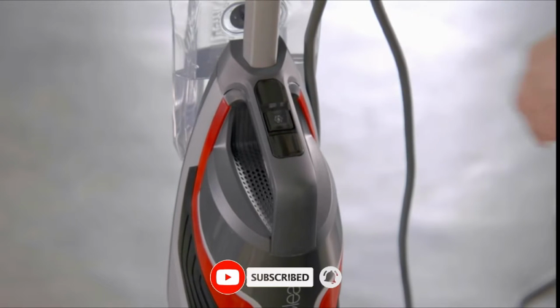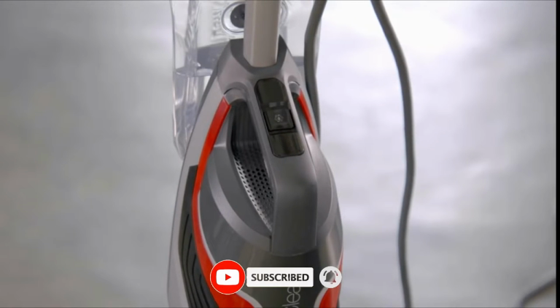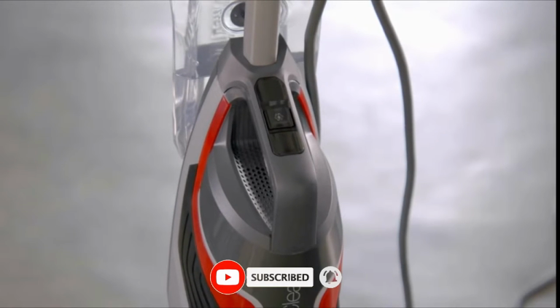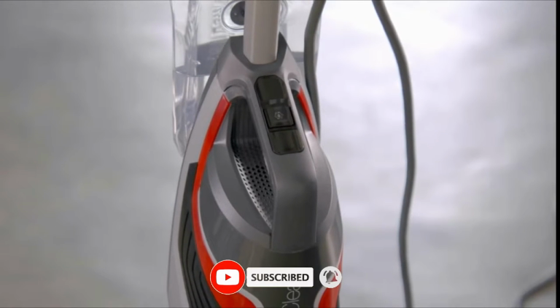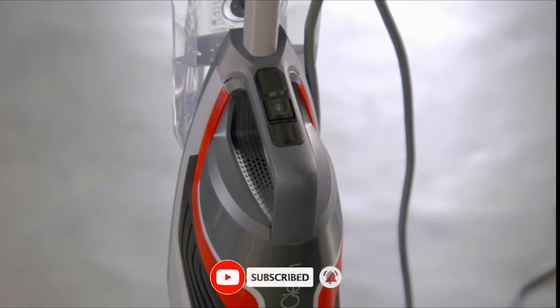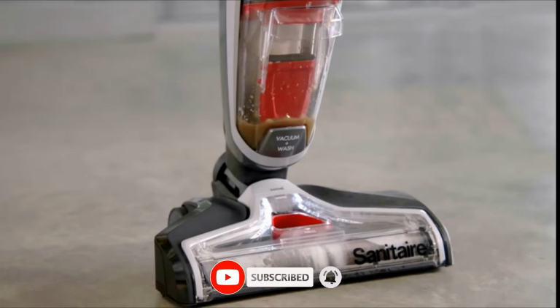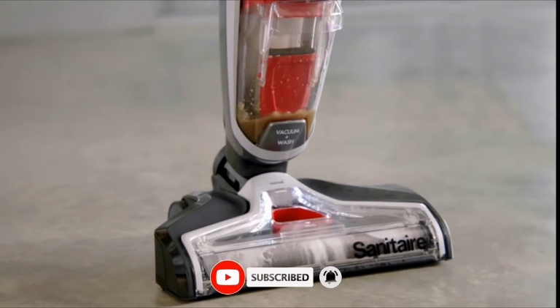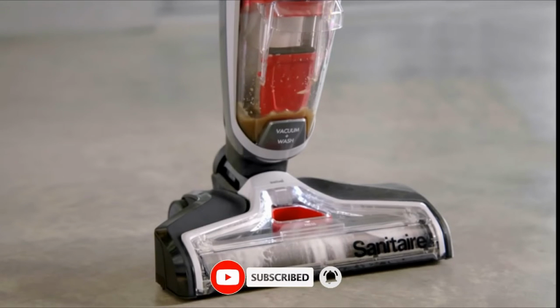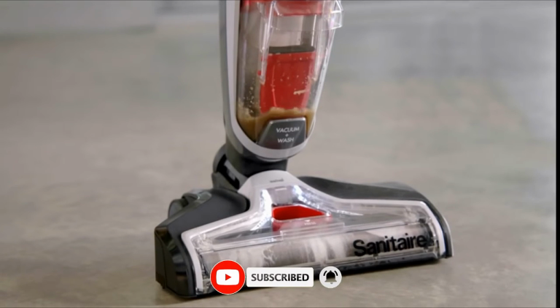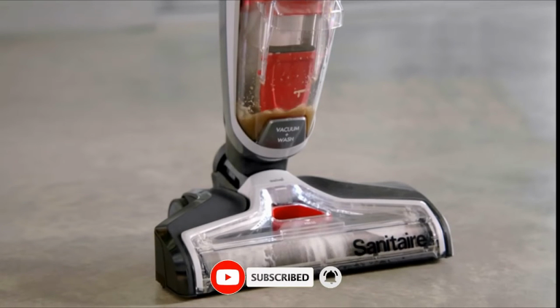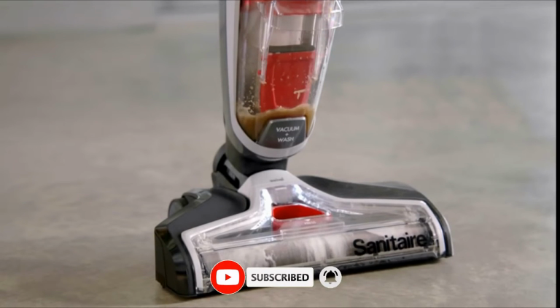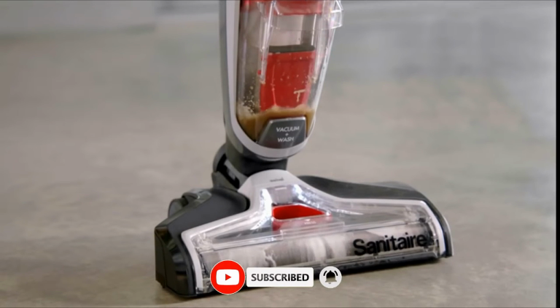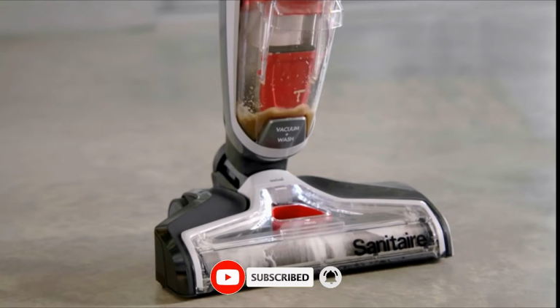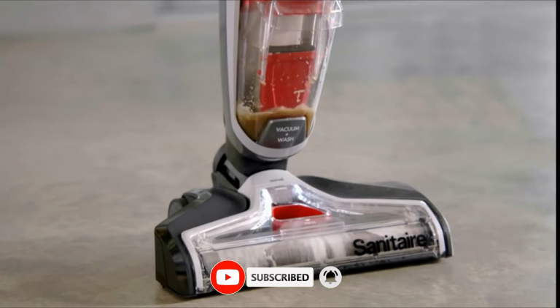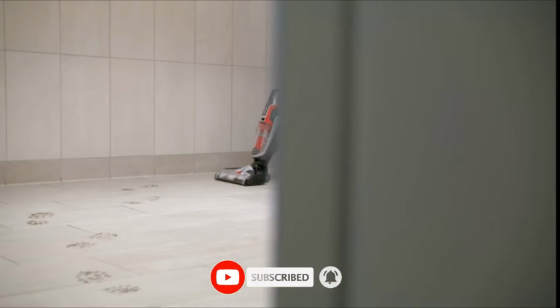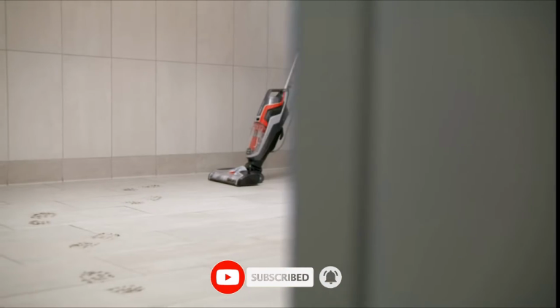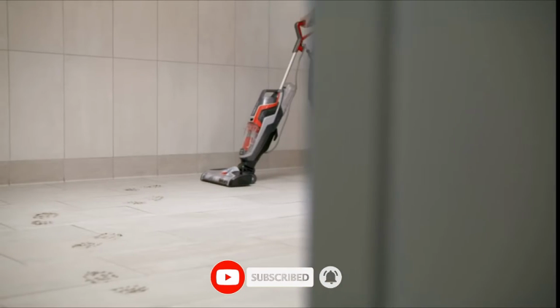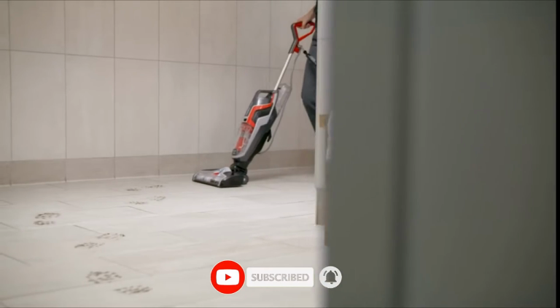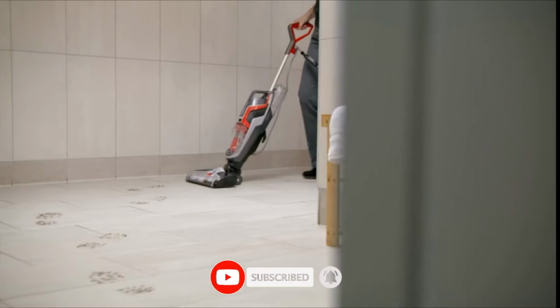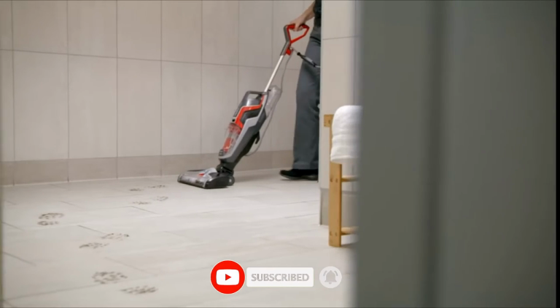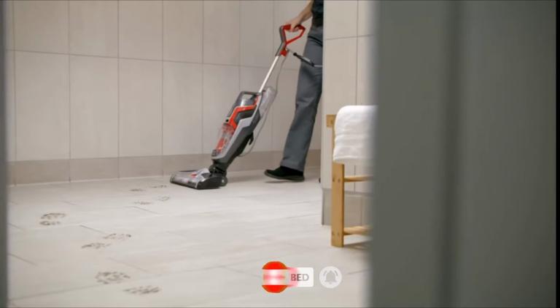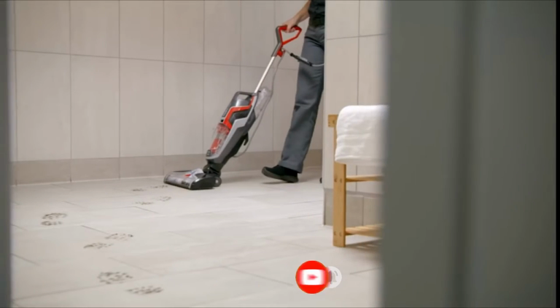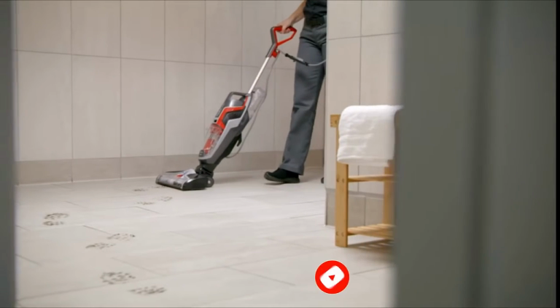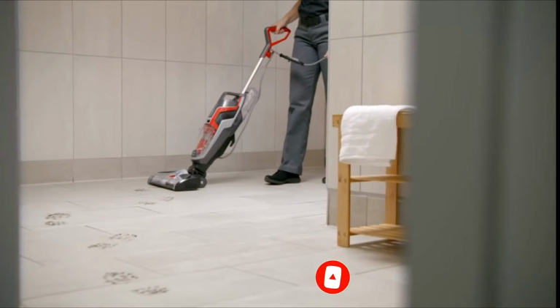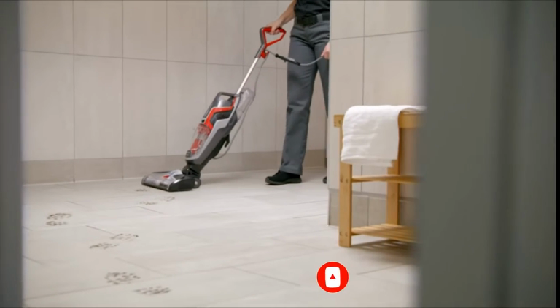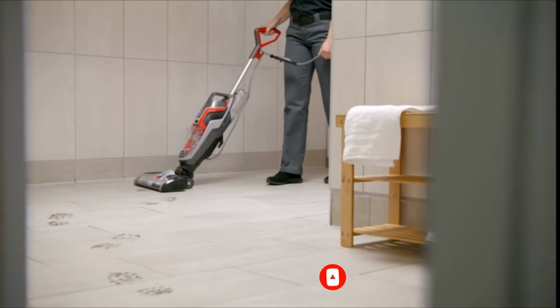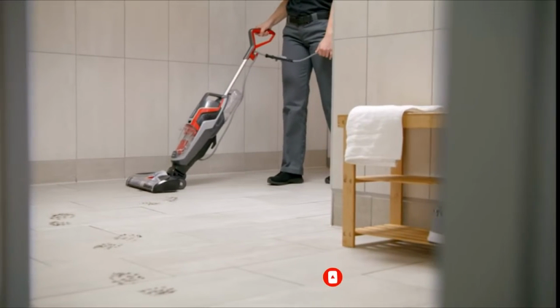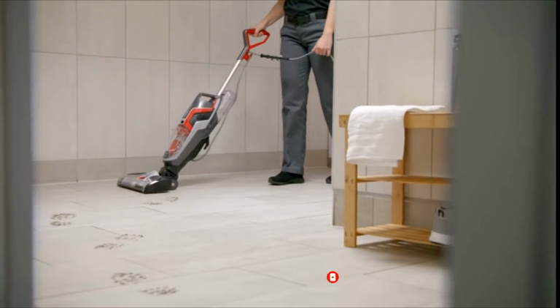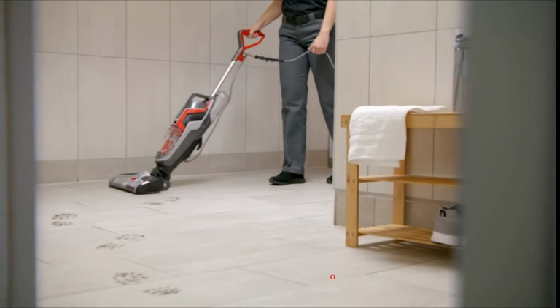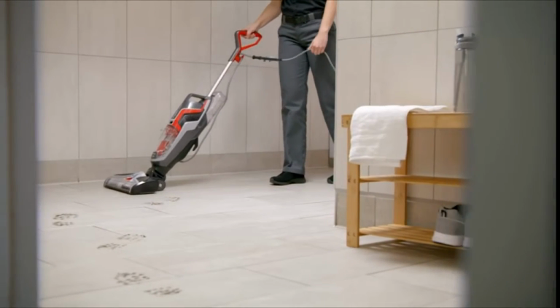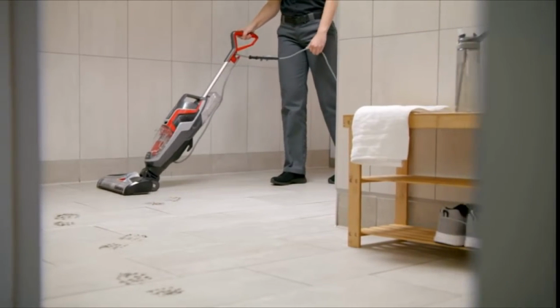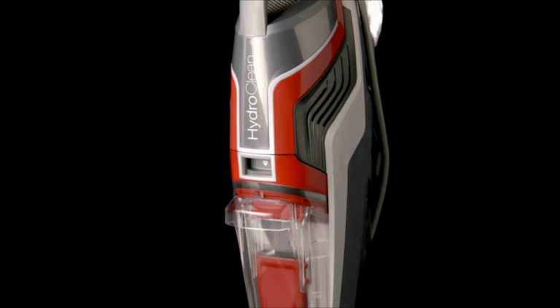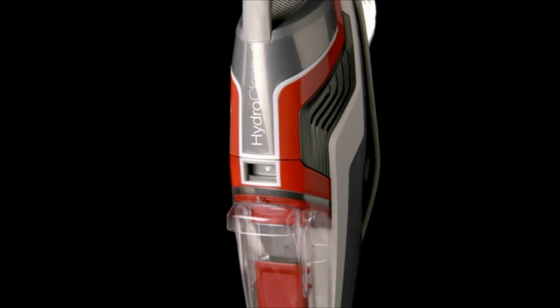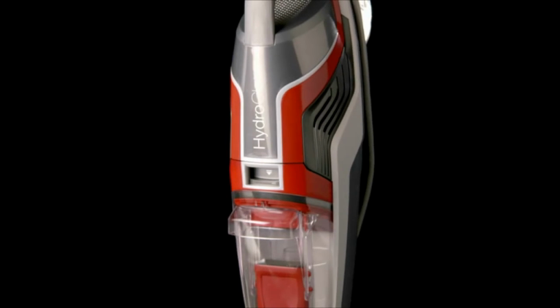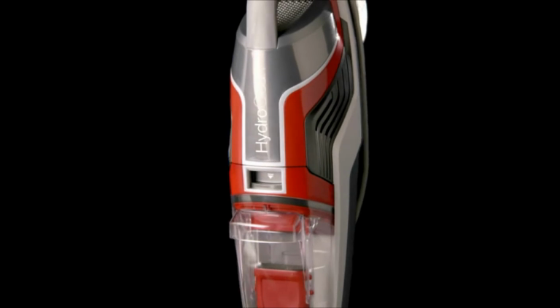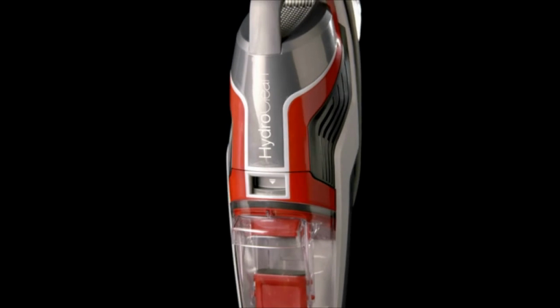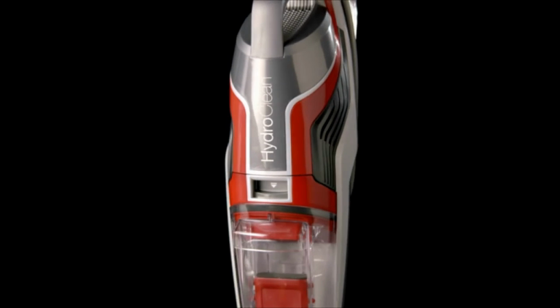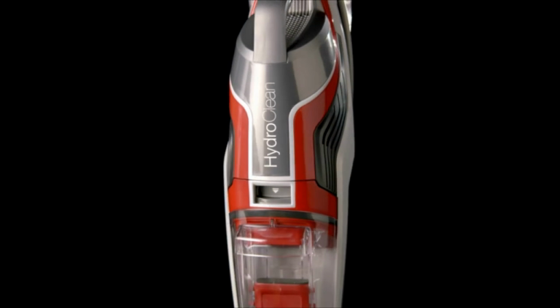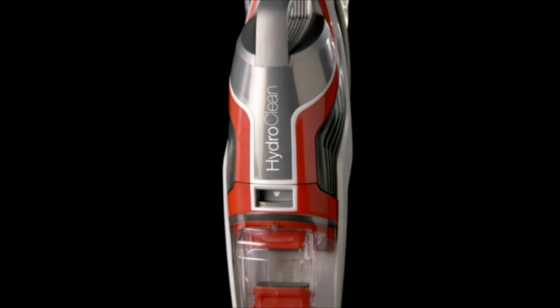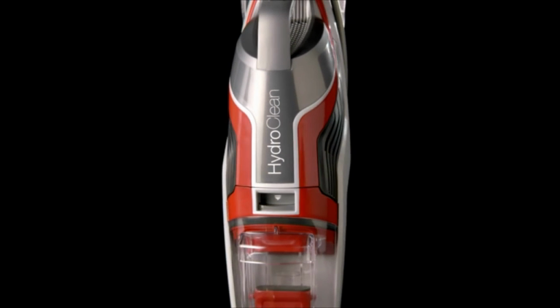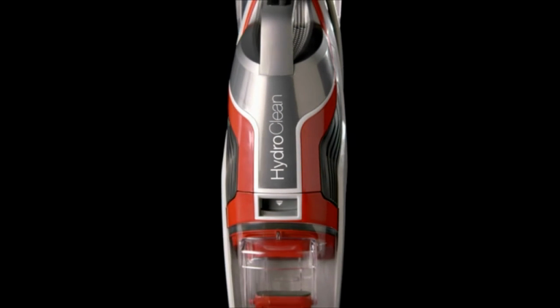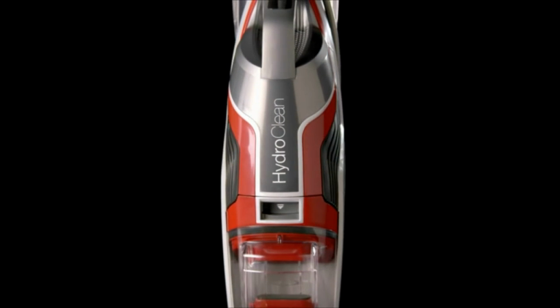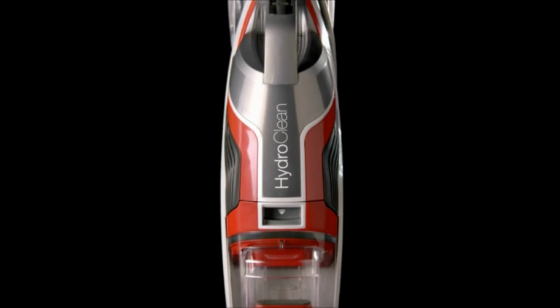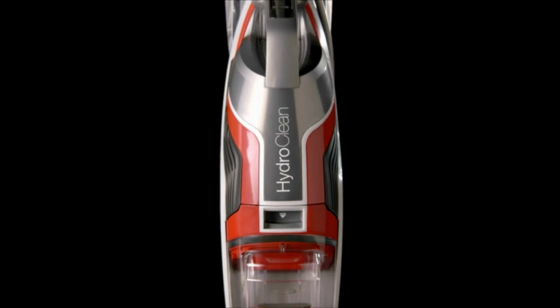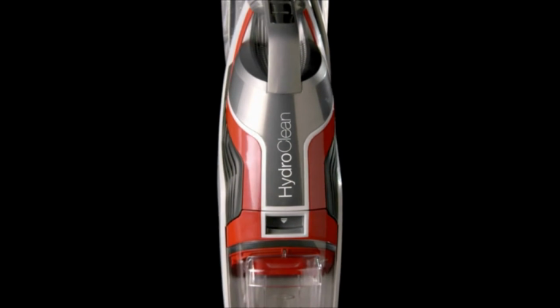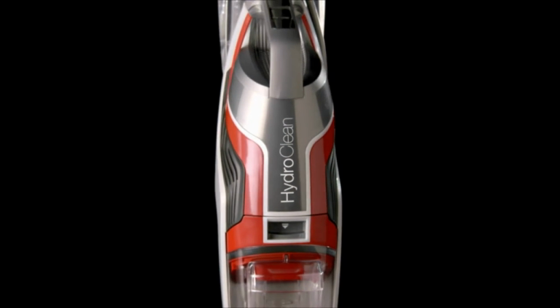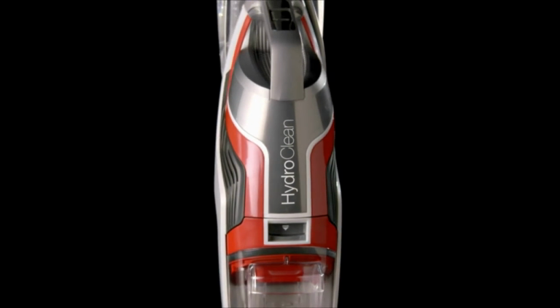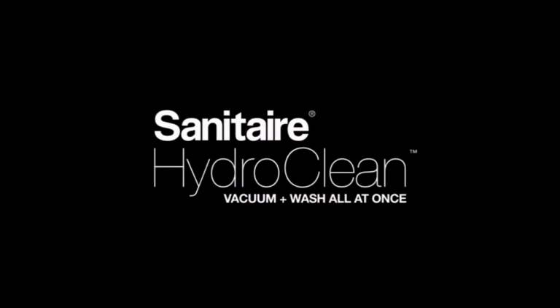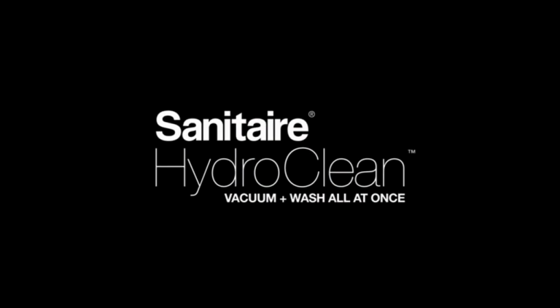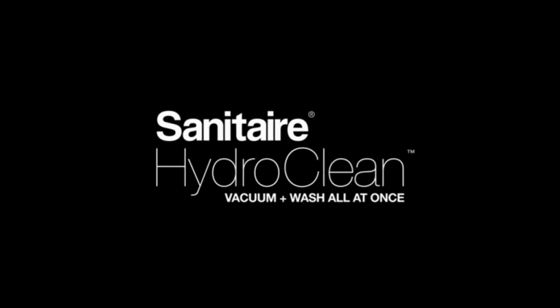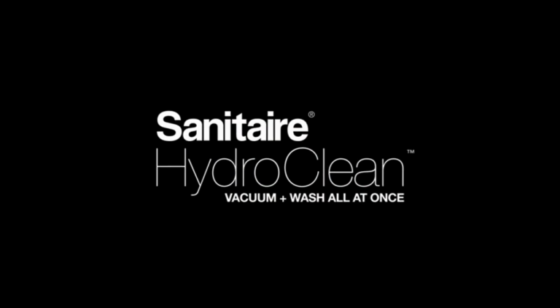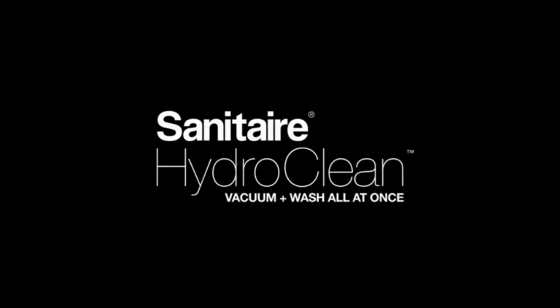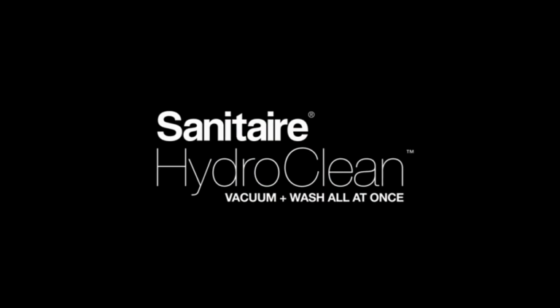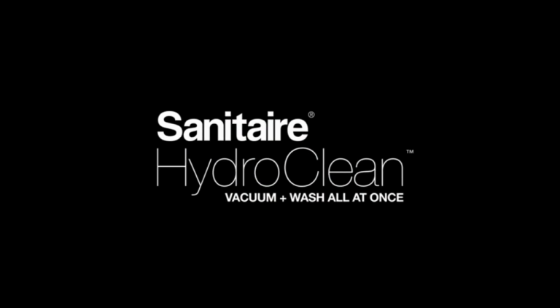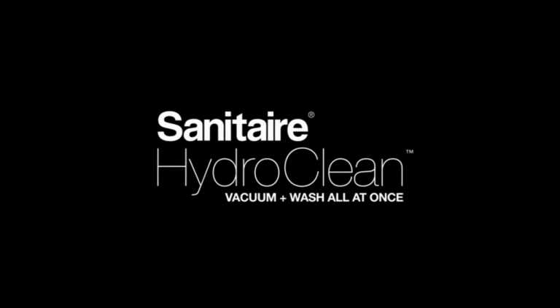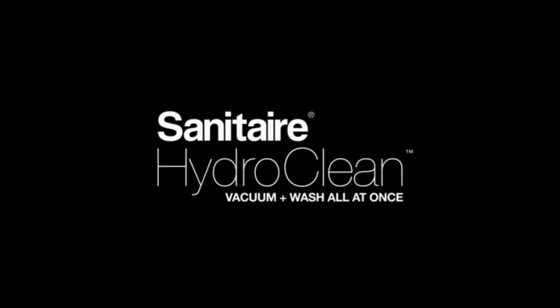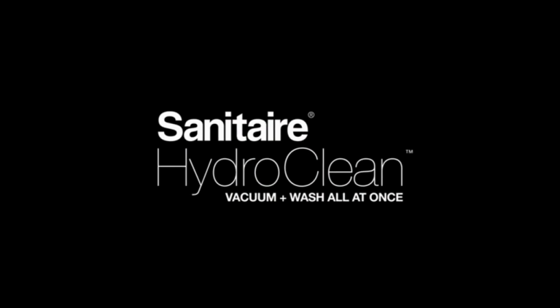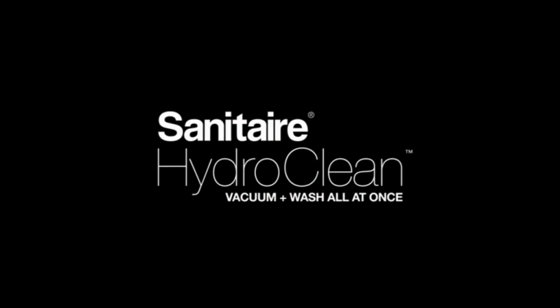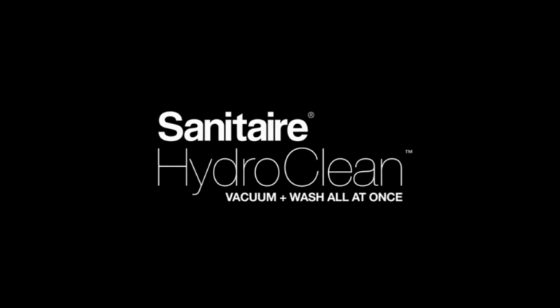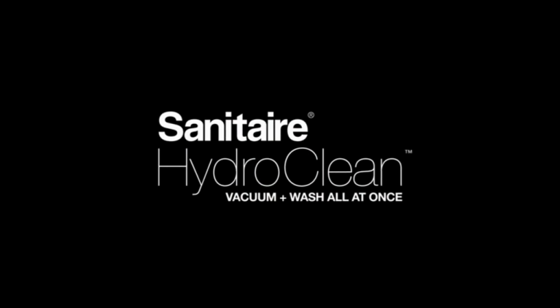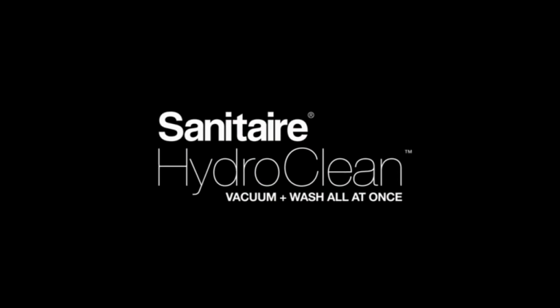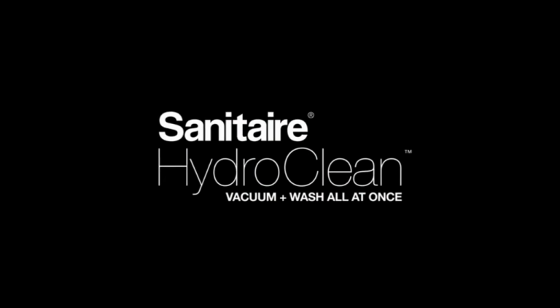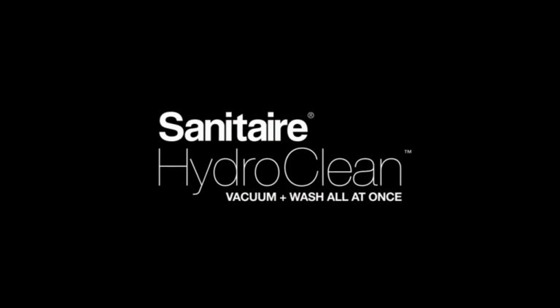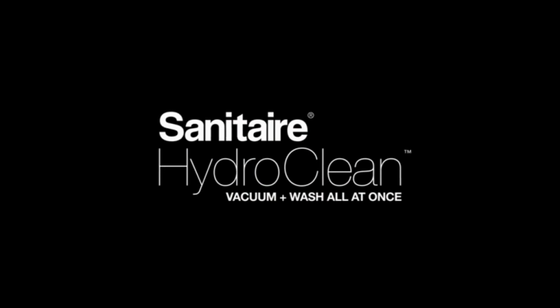And when you're all done, it even cleans itself. Flip critical spaces faster and get more done in less time with the Sanitaire HydroClean.